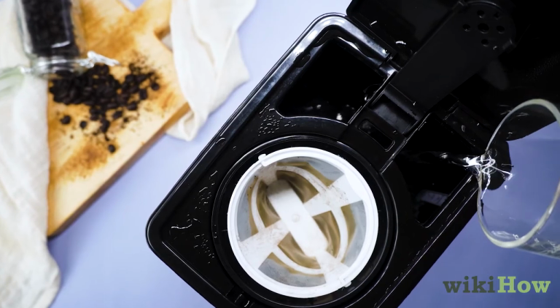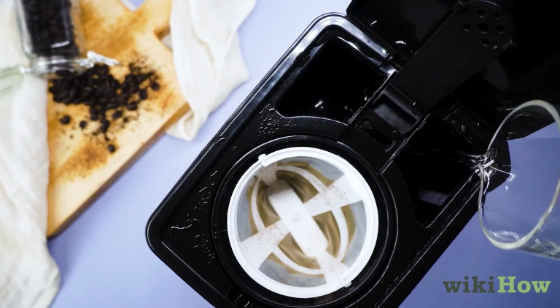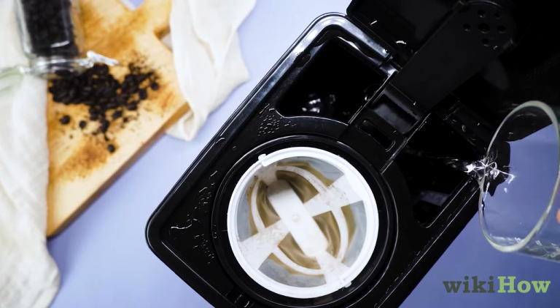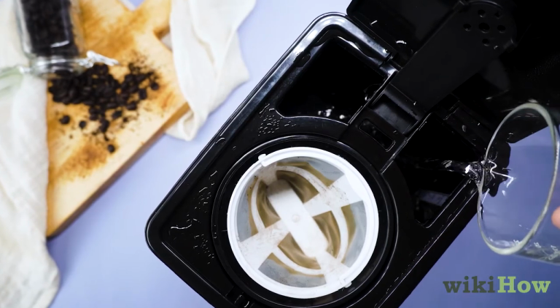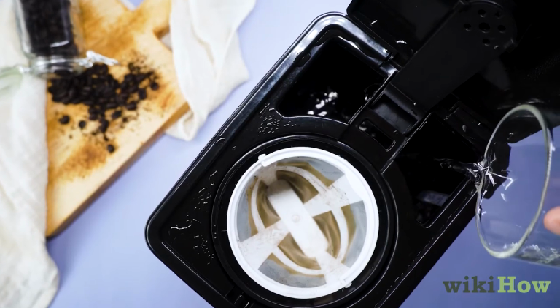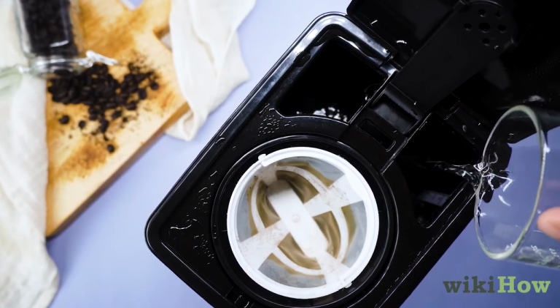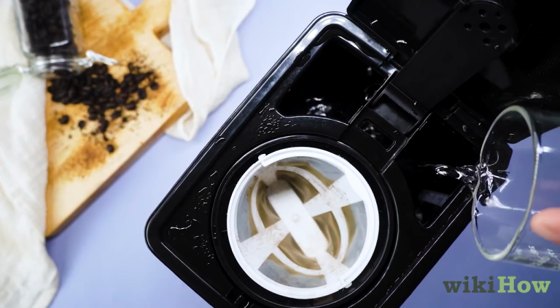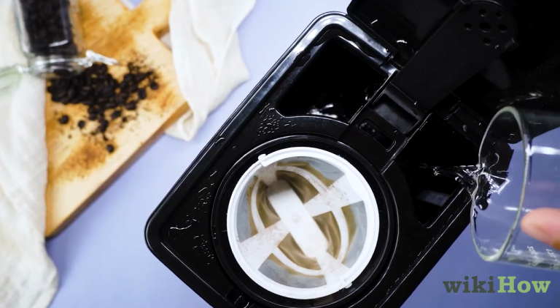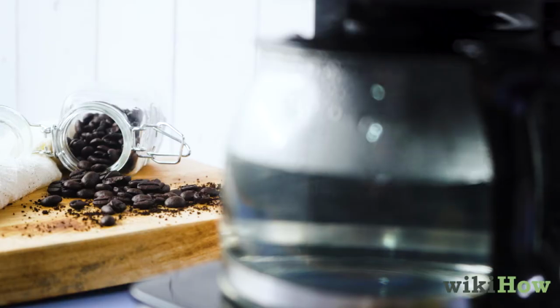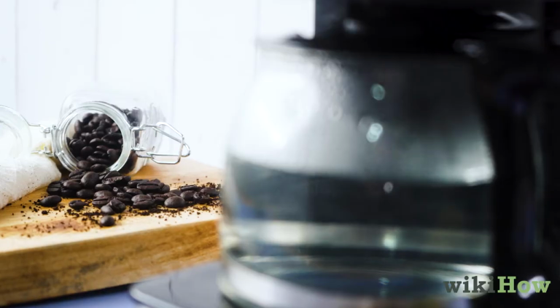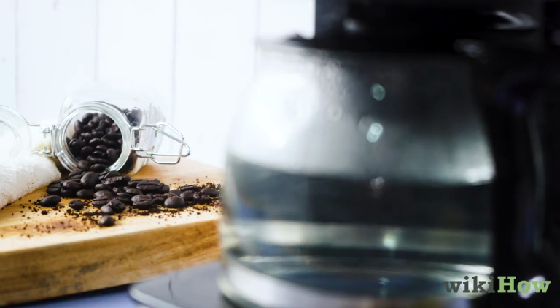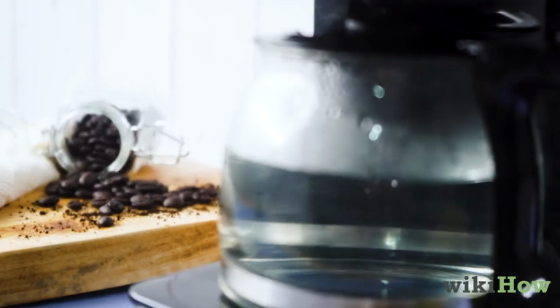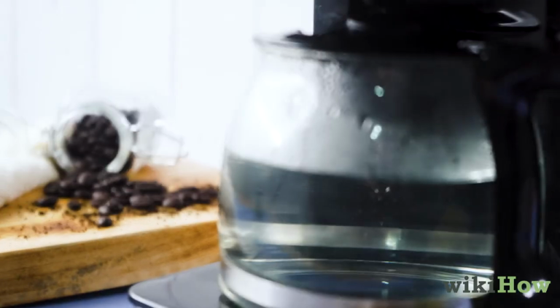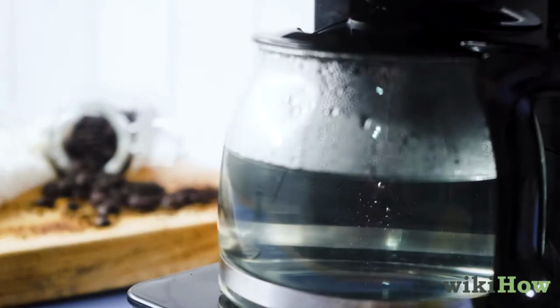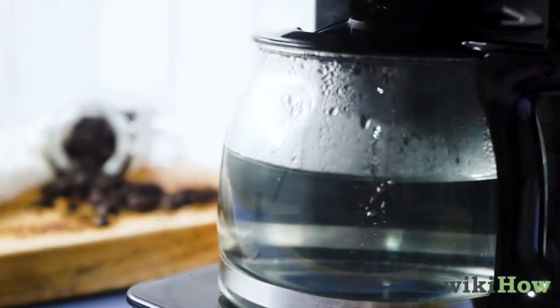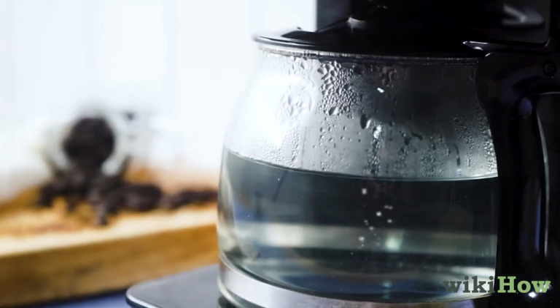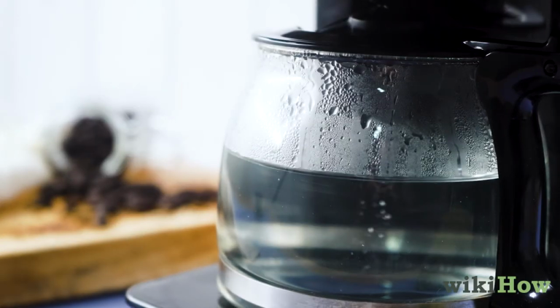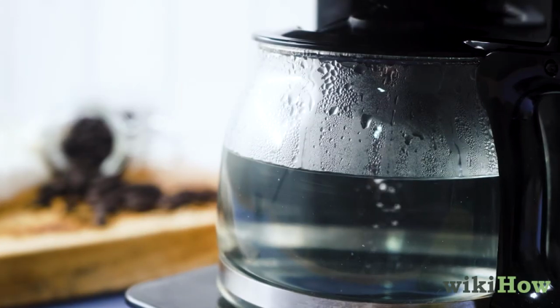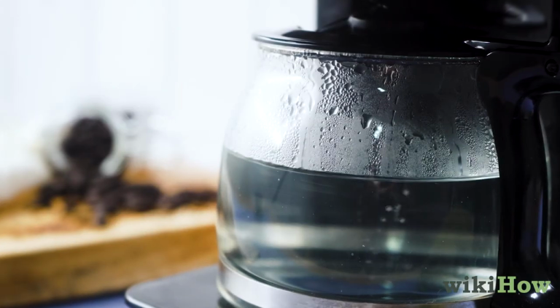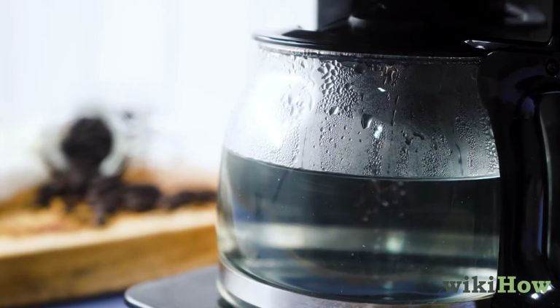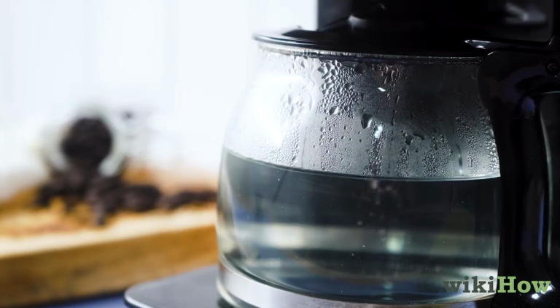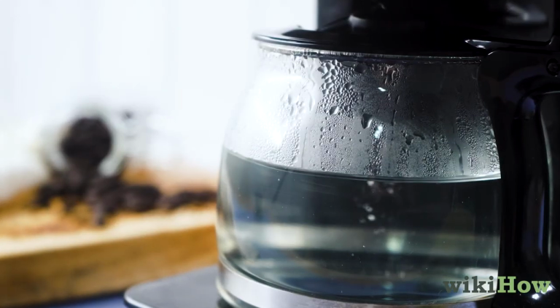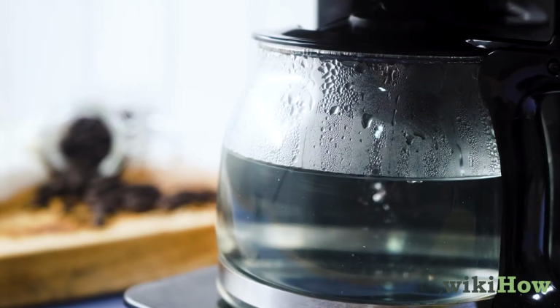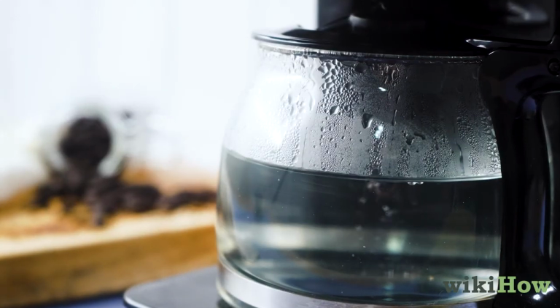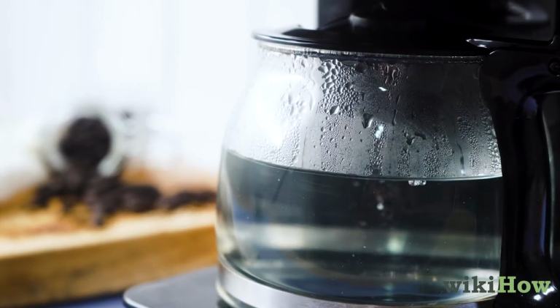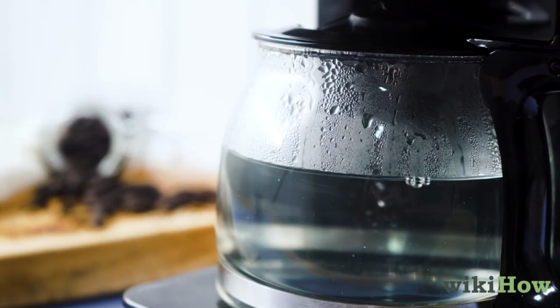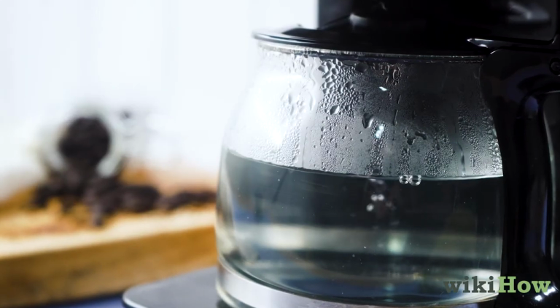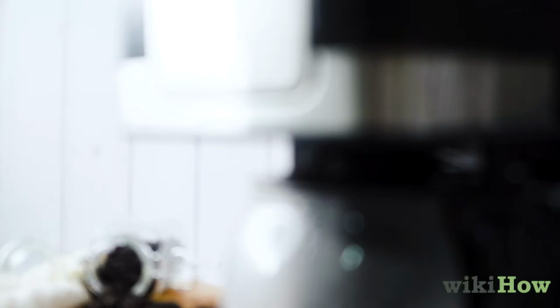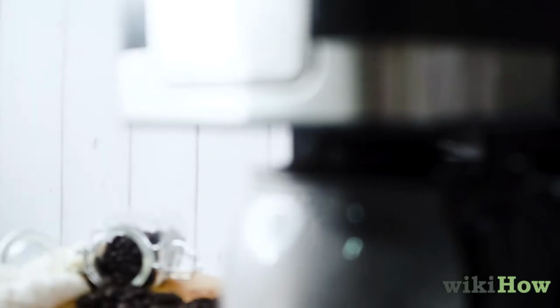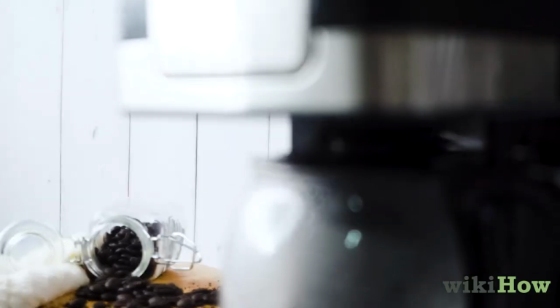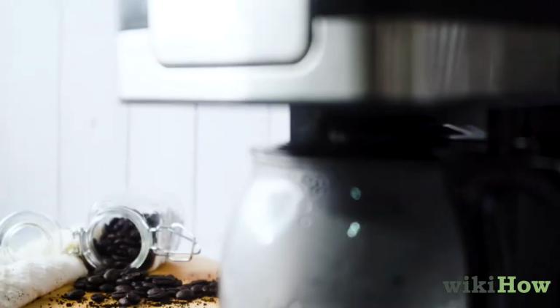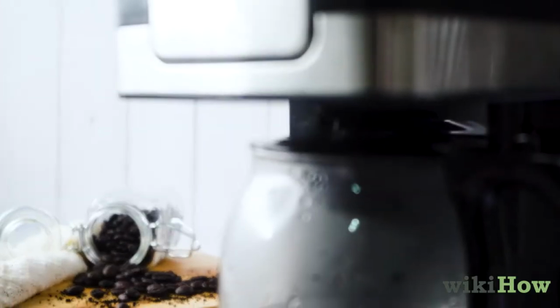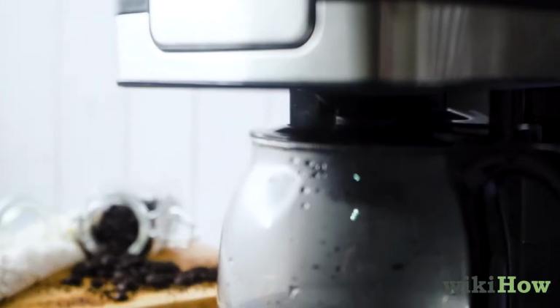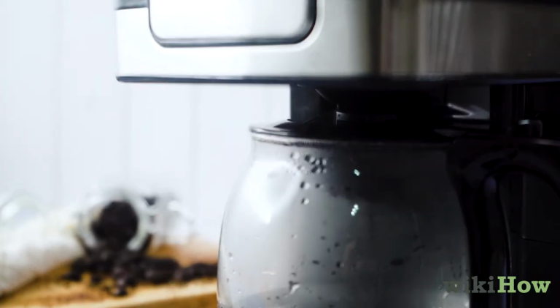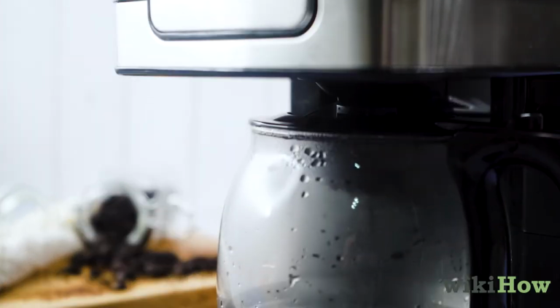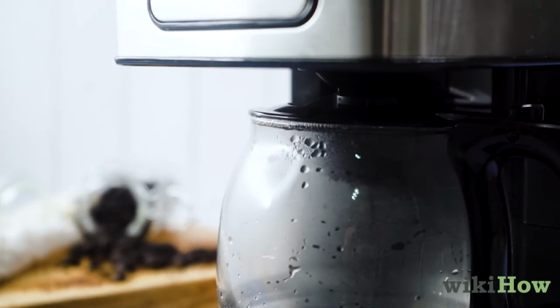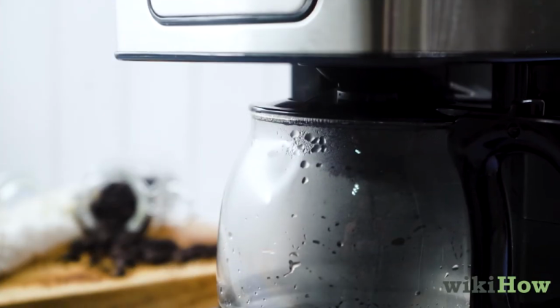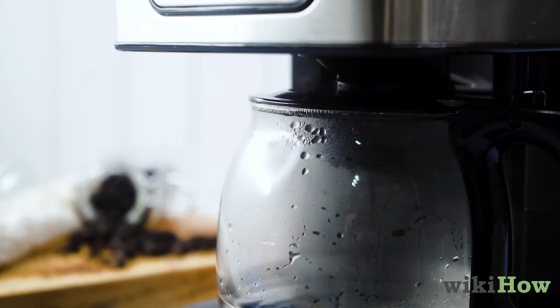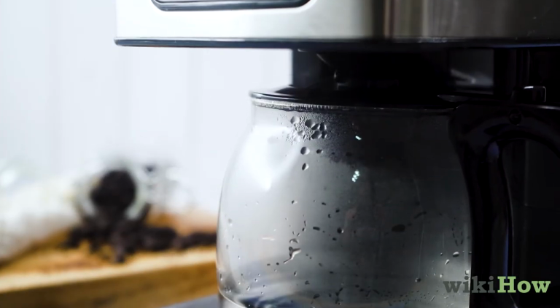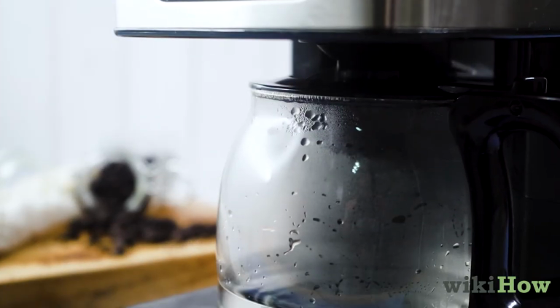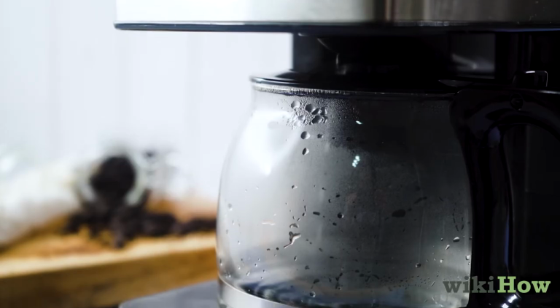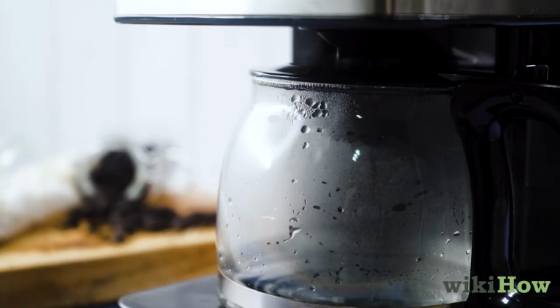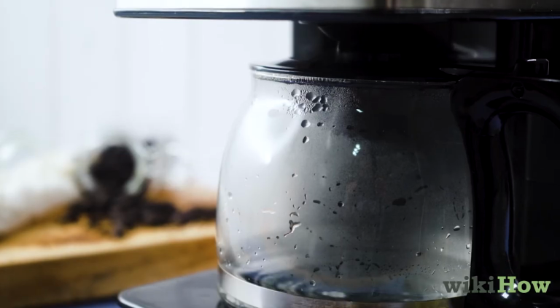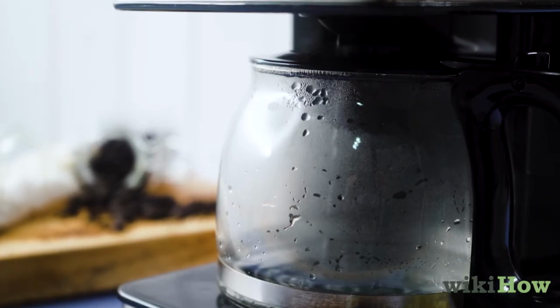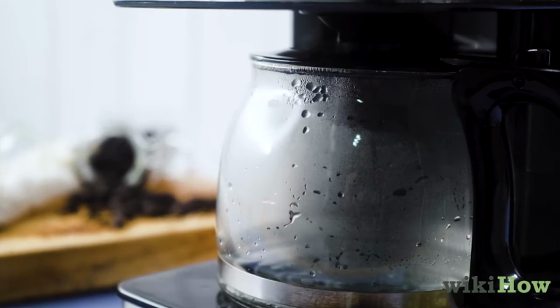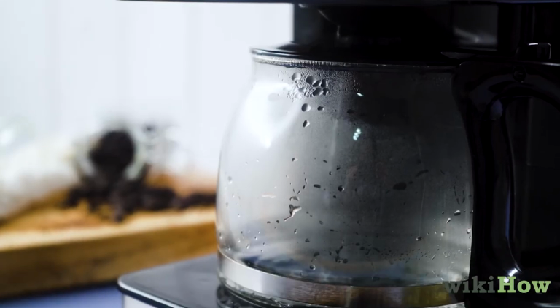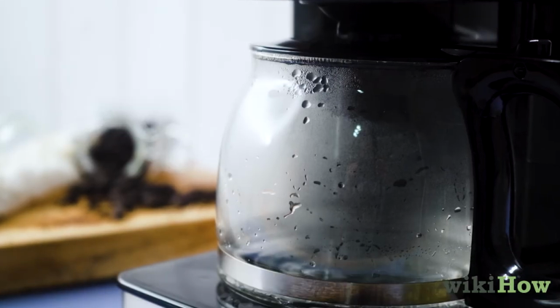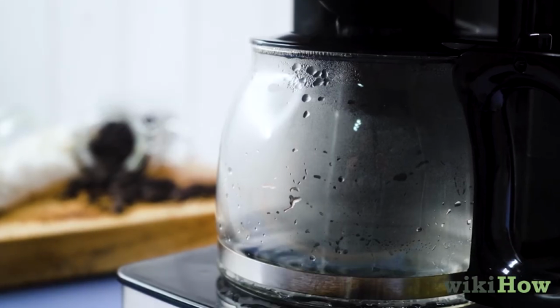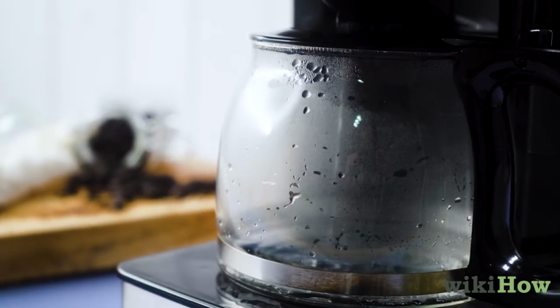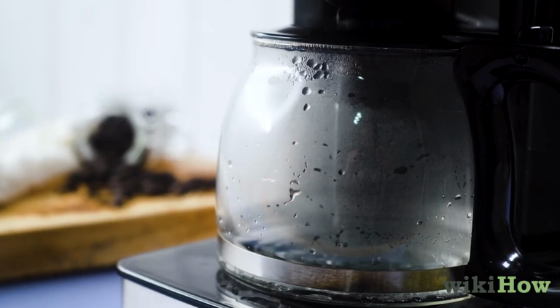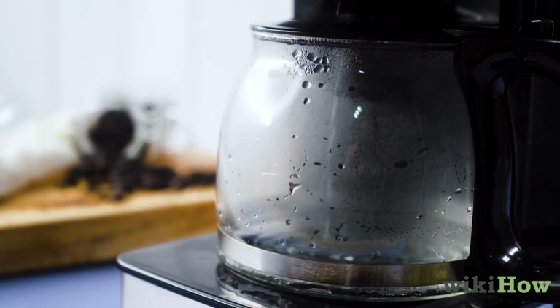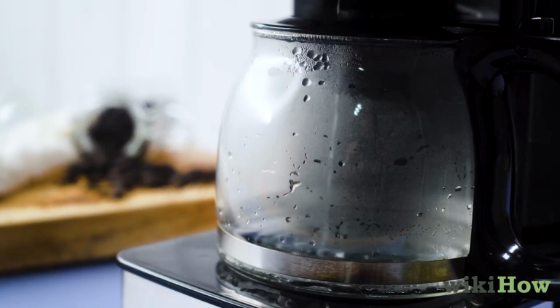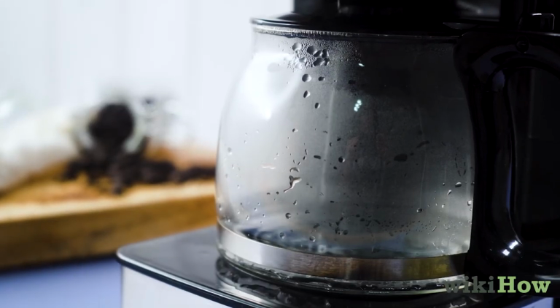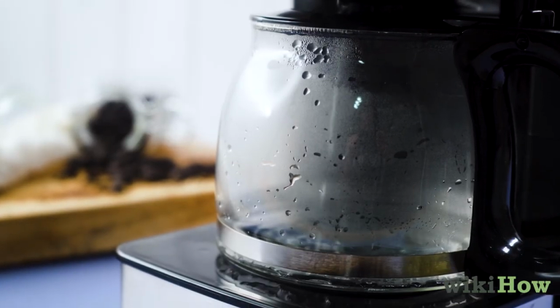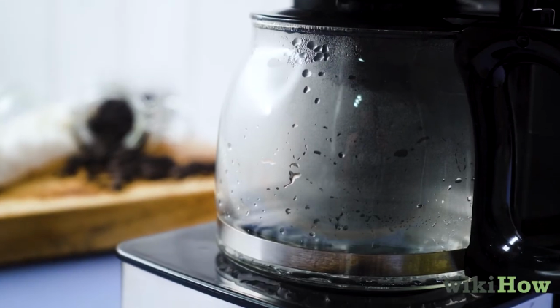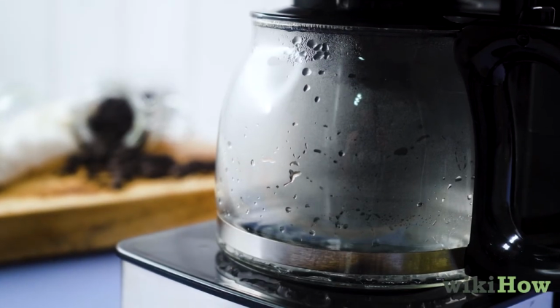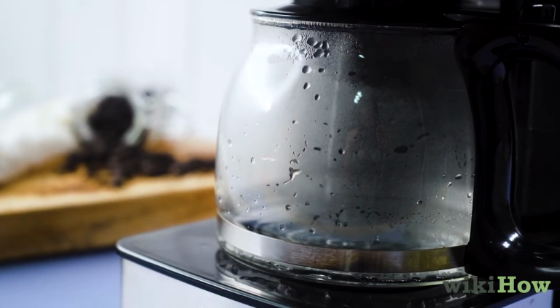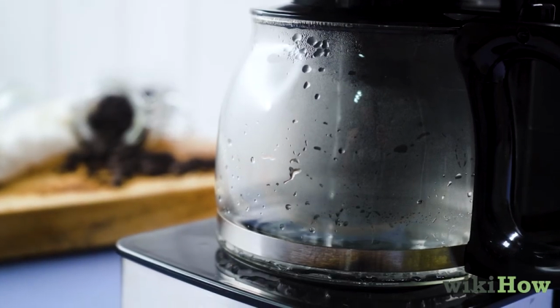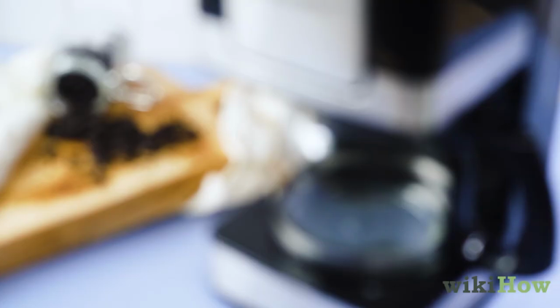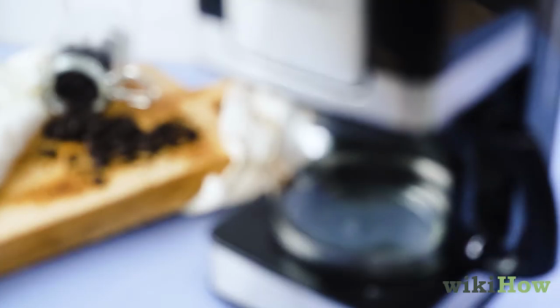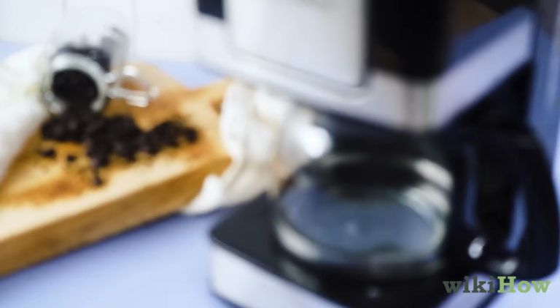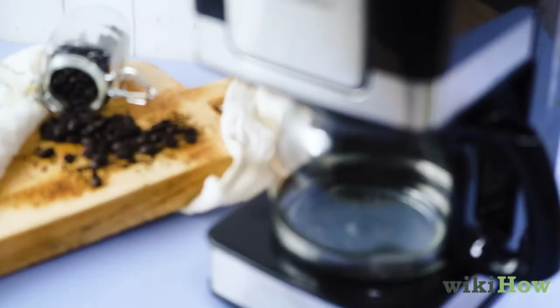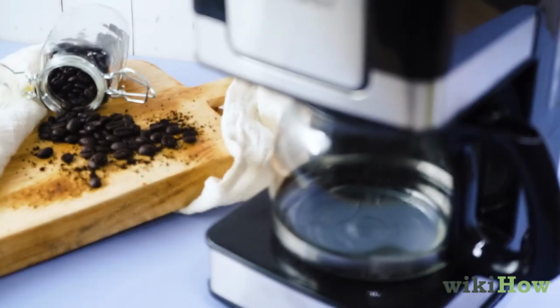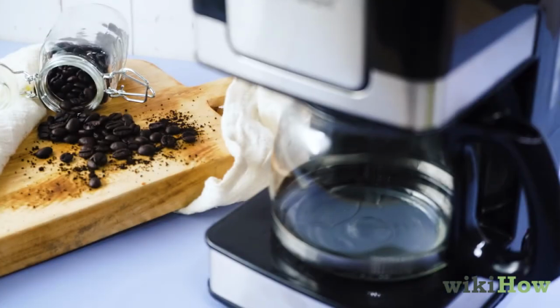Finally, run another brew cycle, then repeat two more times to ensure all of the vinegar is gone.